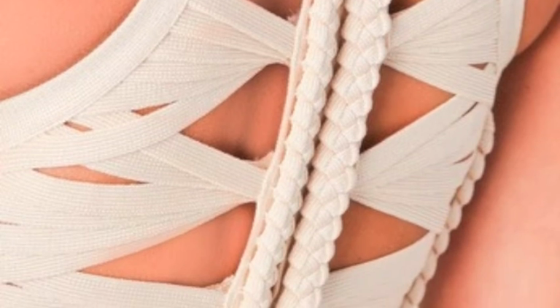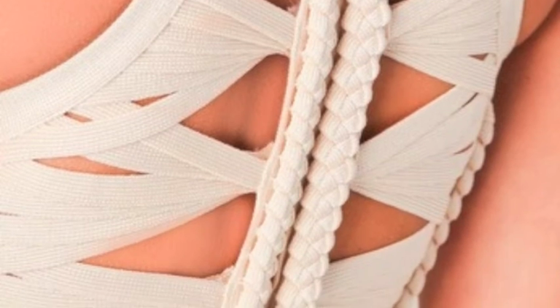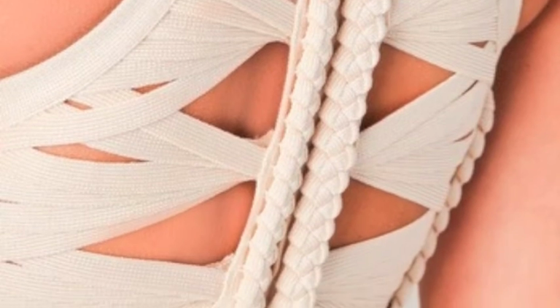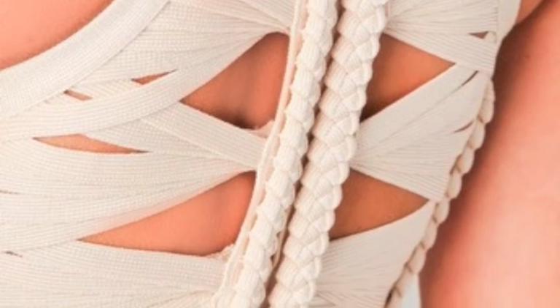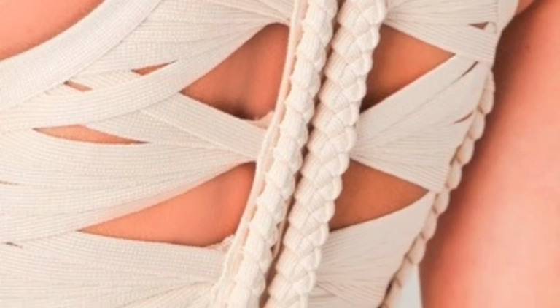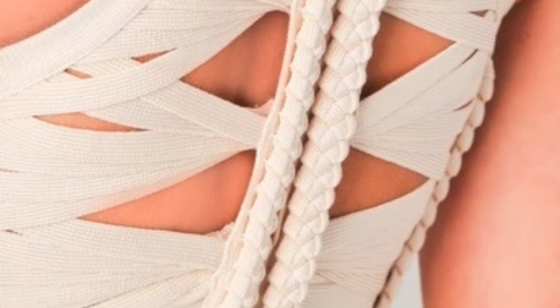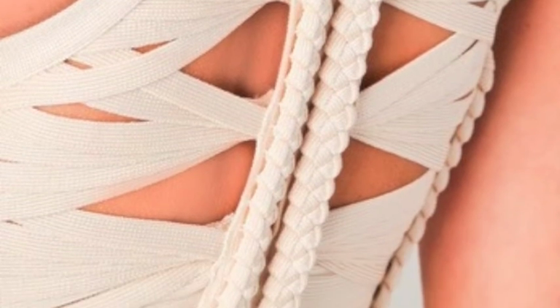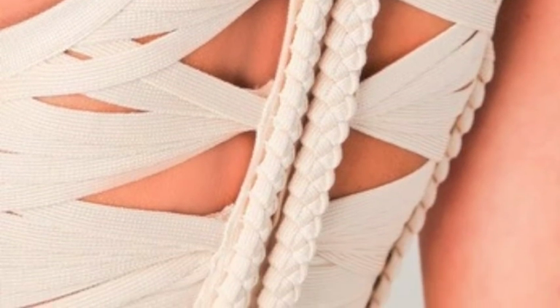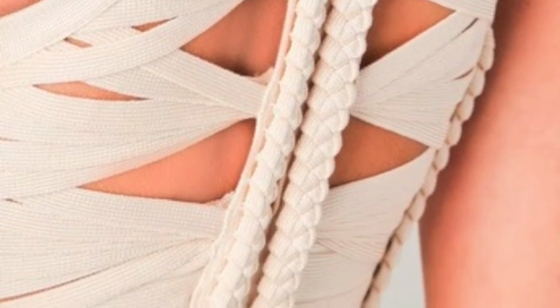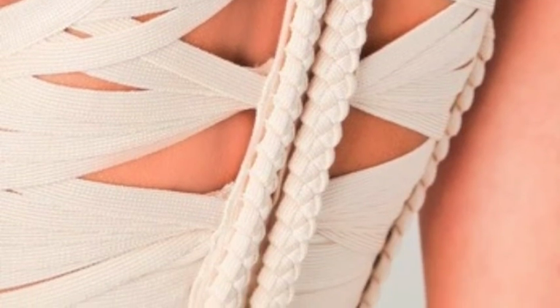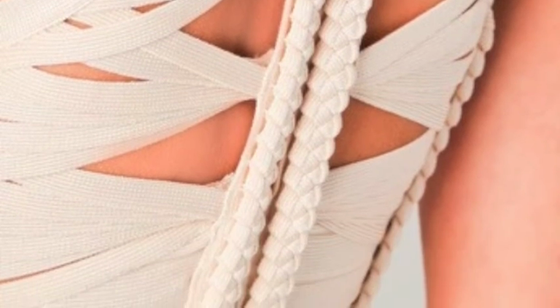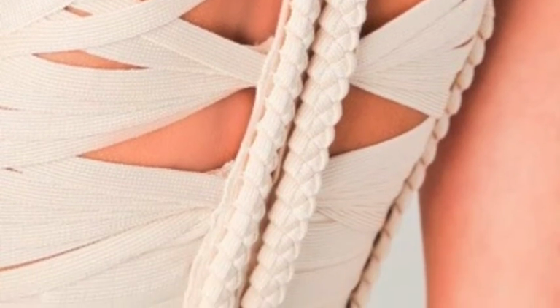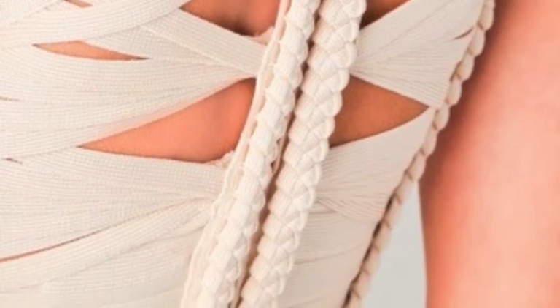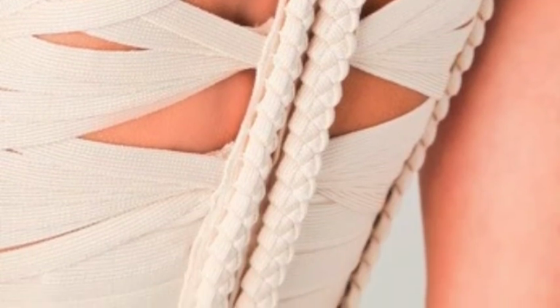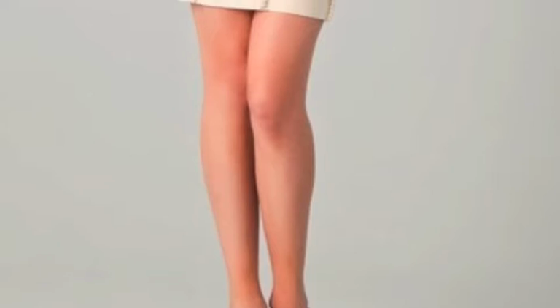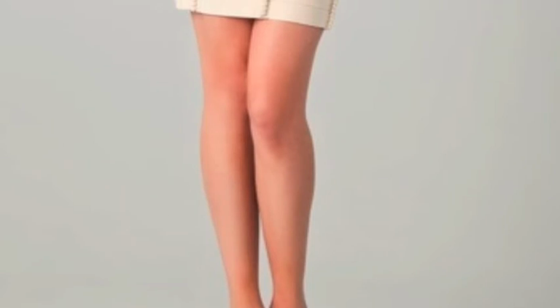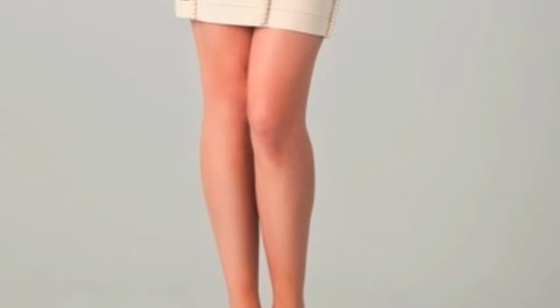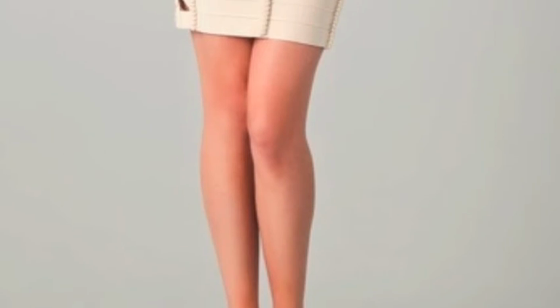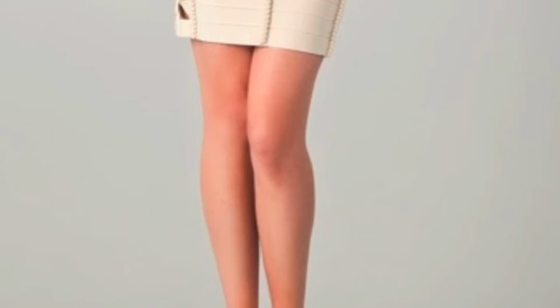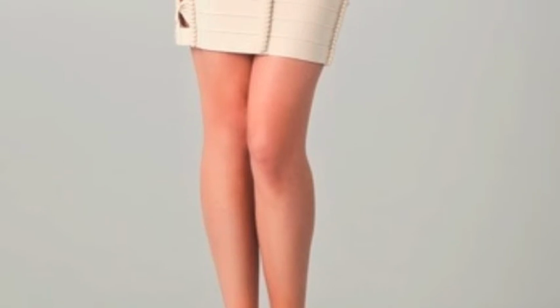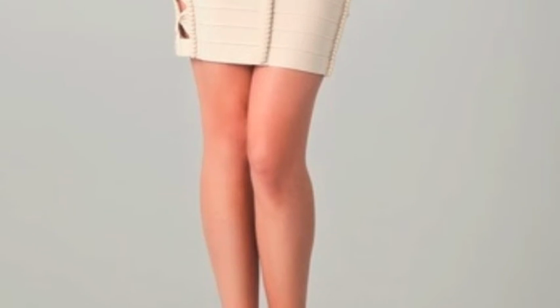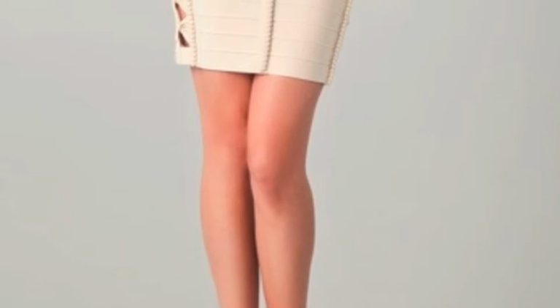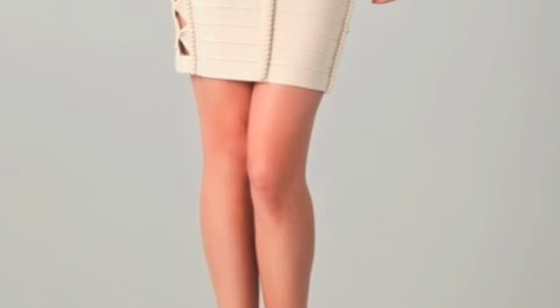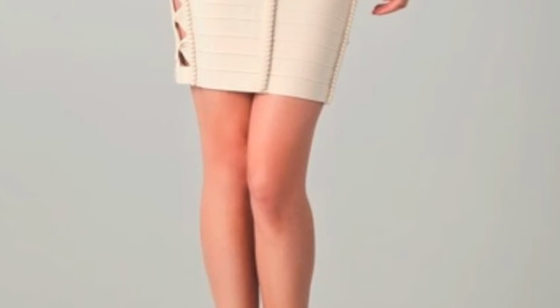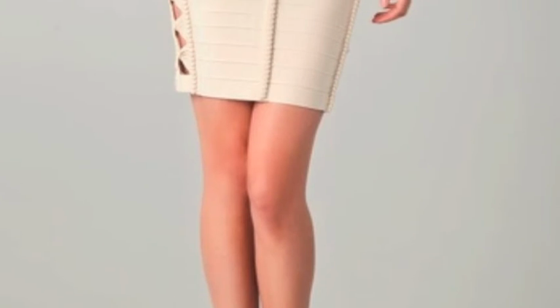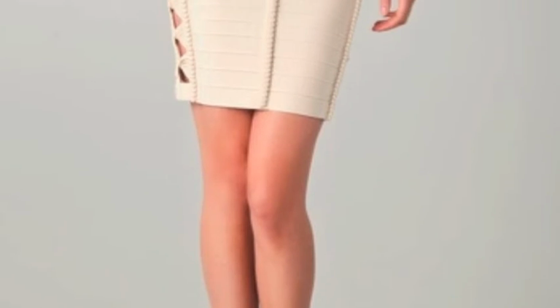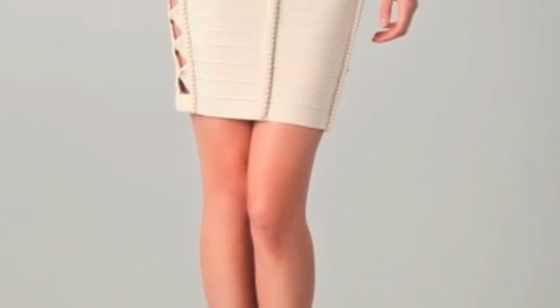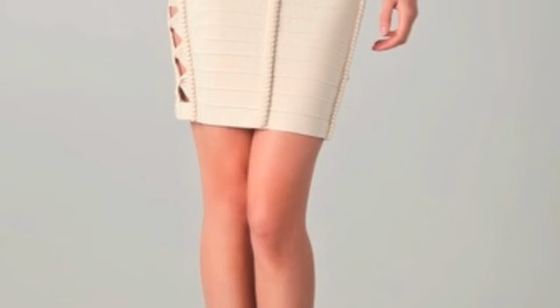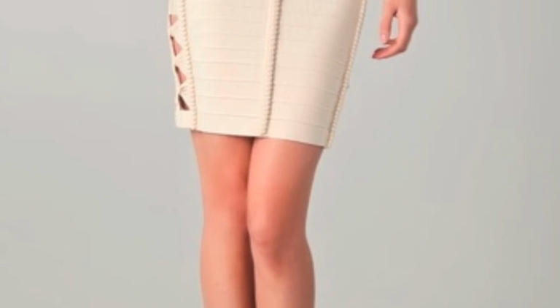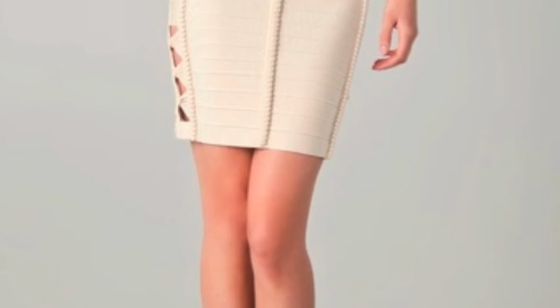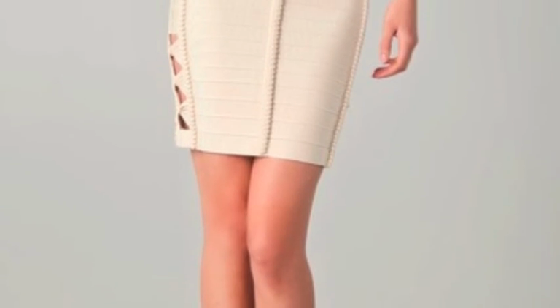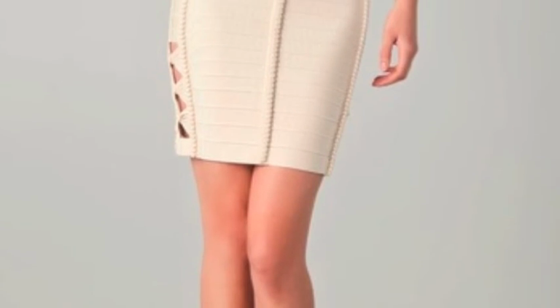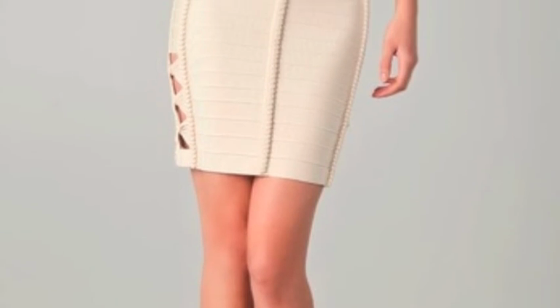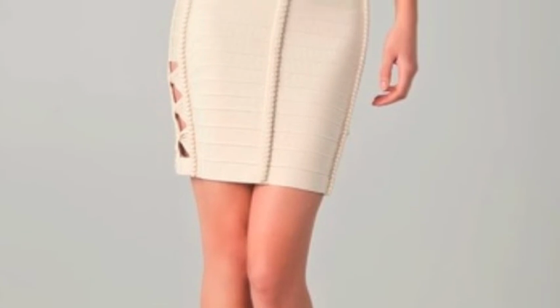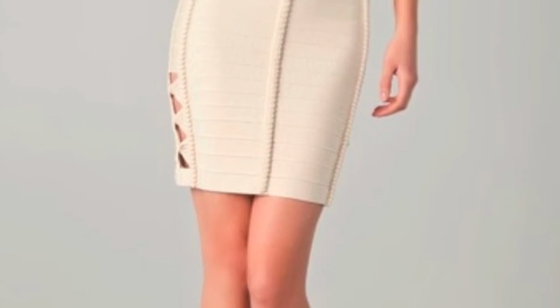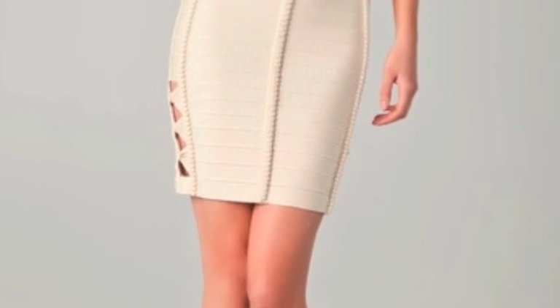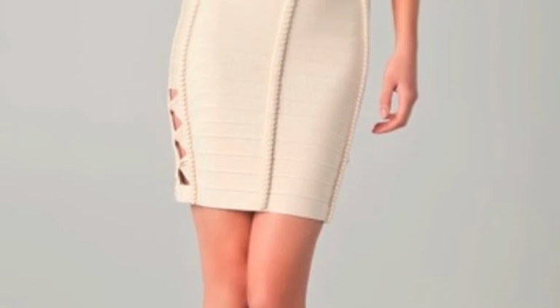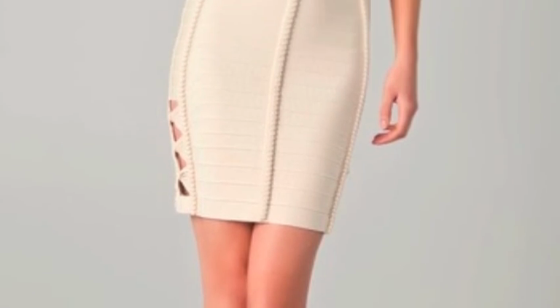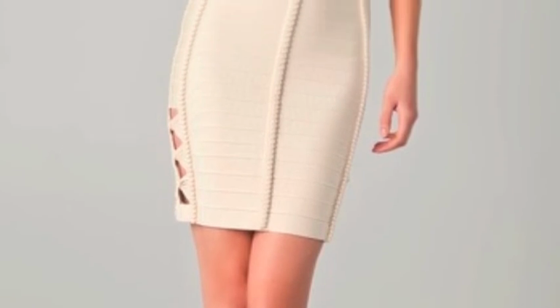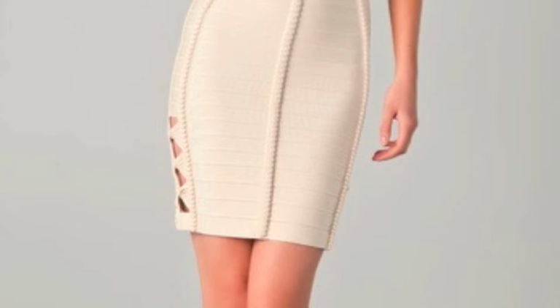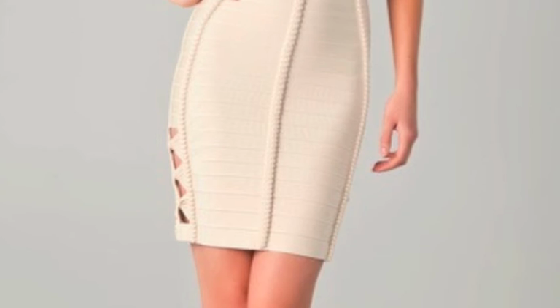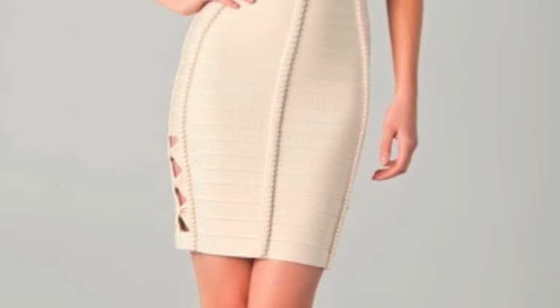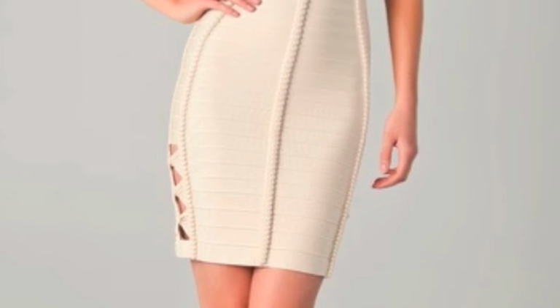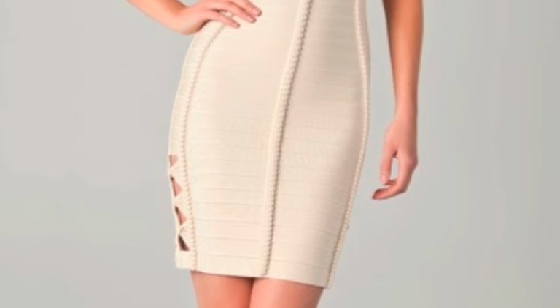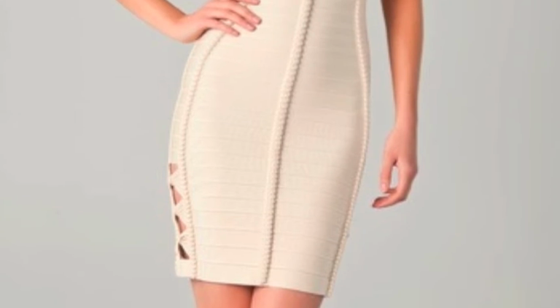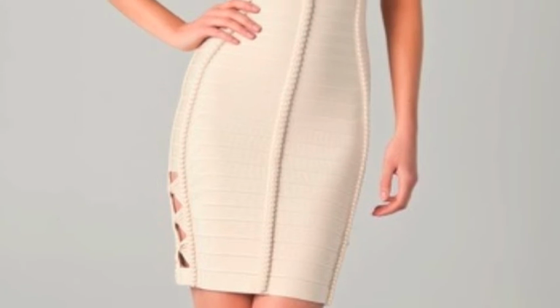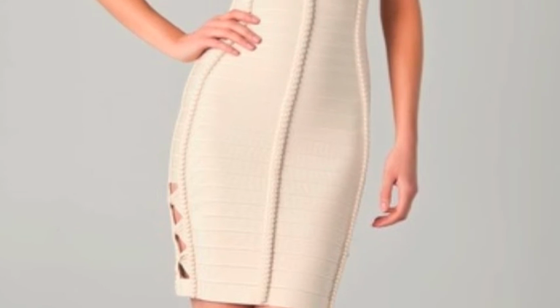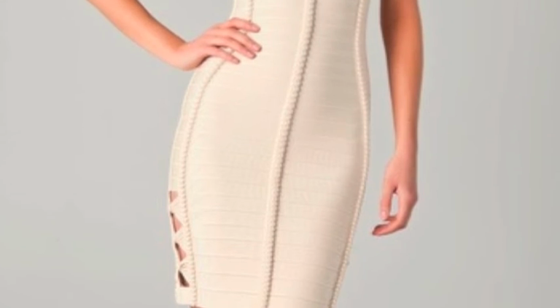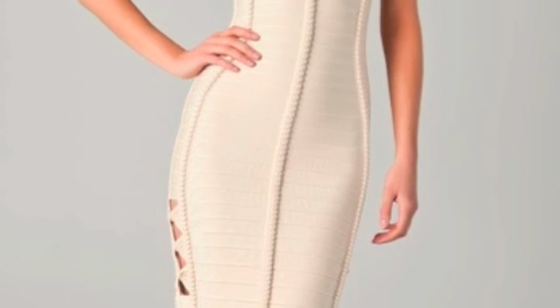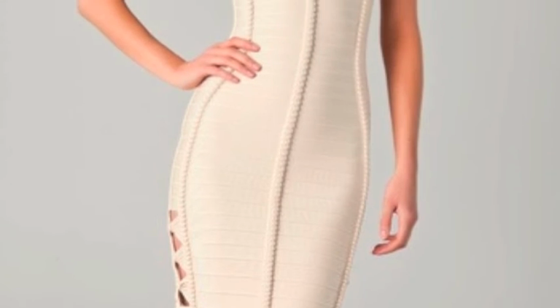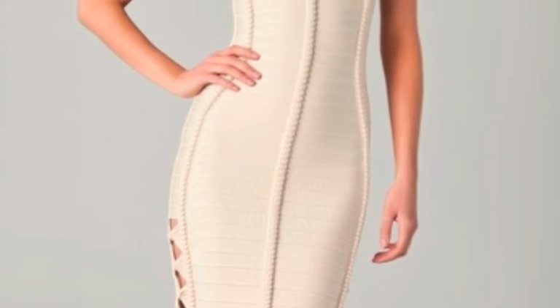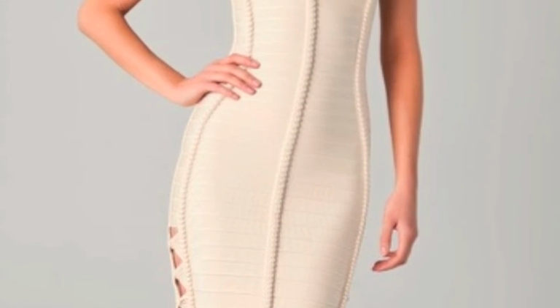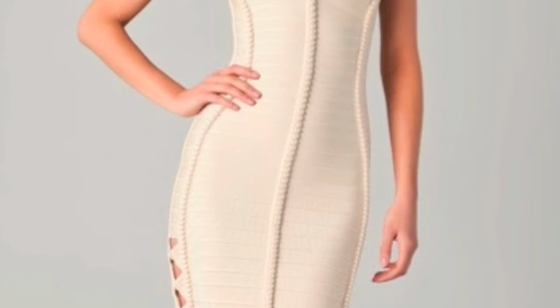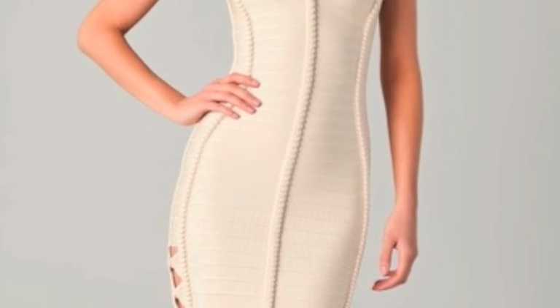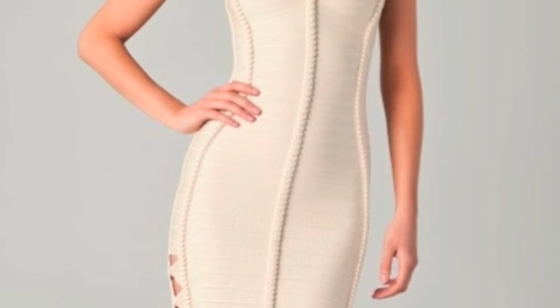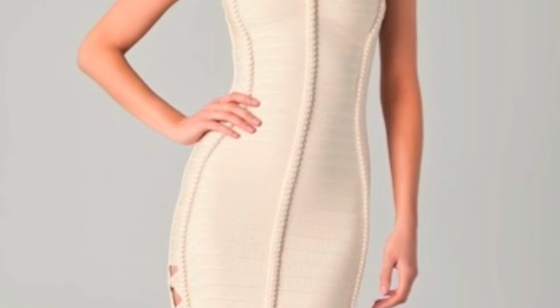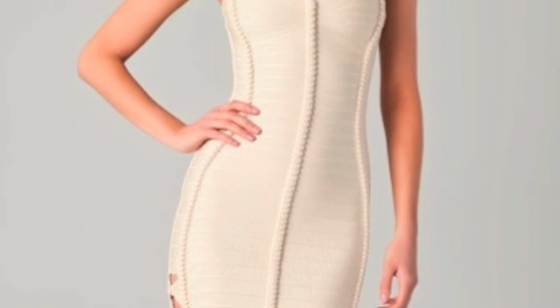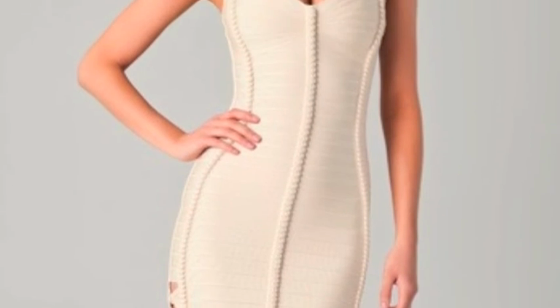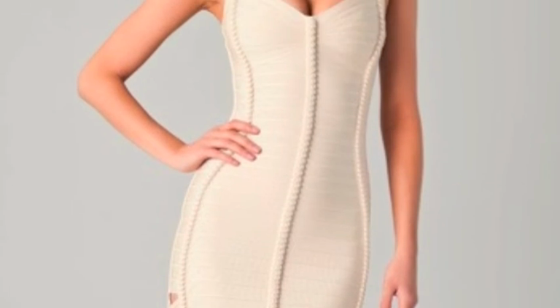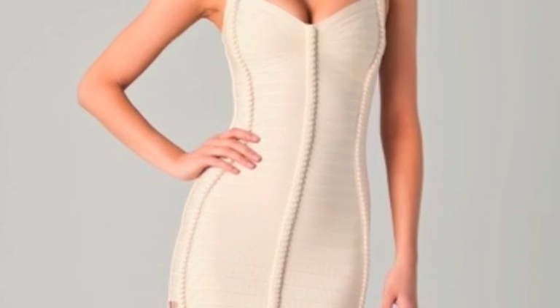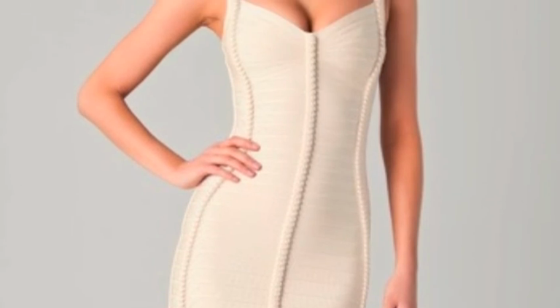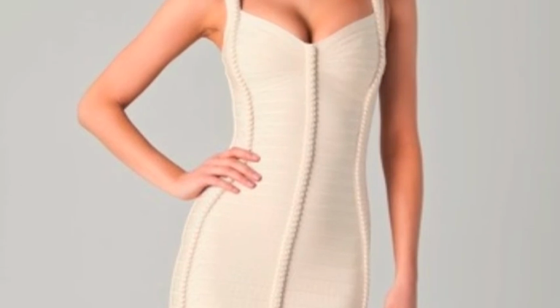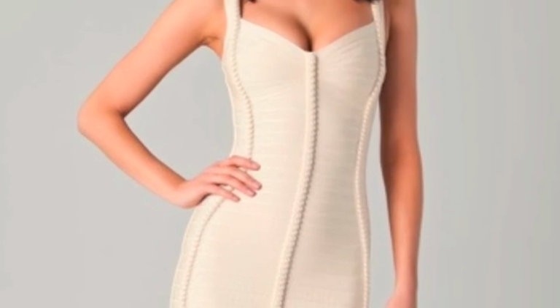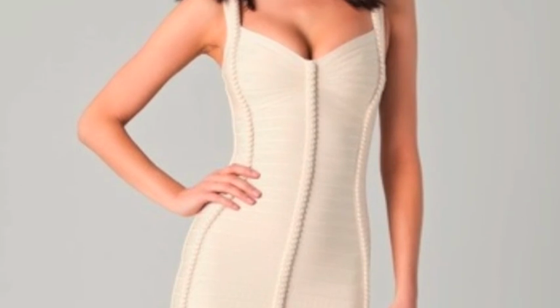Paired with a sweetheart neckline and layered straps, this mini dress is as sophisticated as it is sexy.